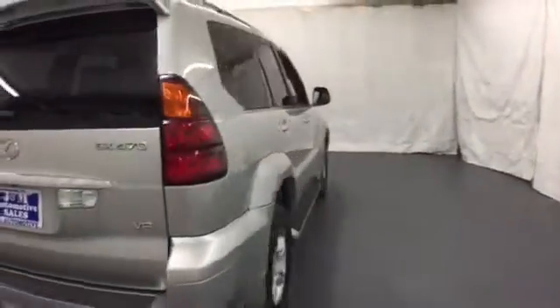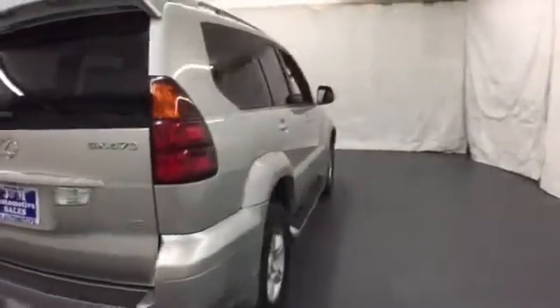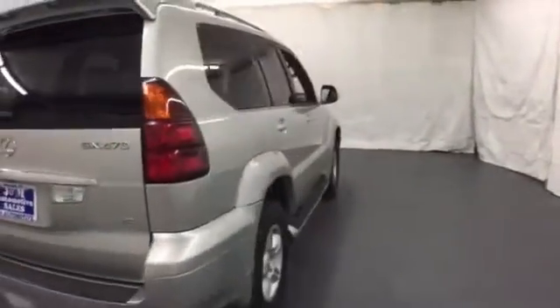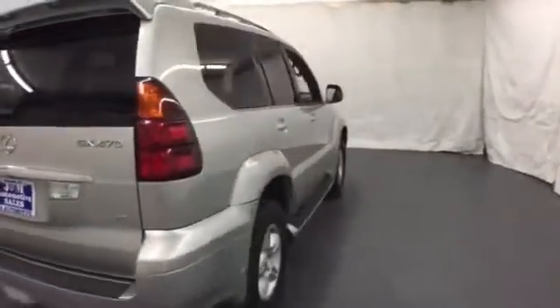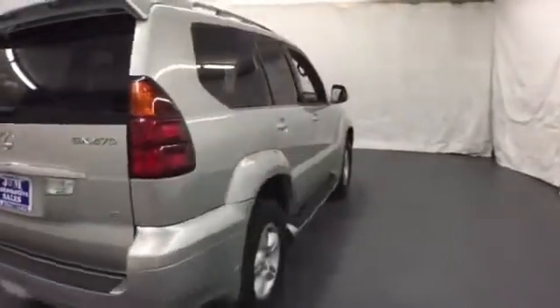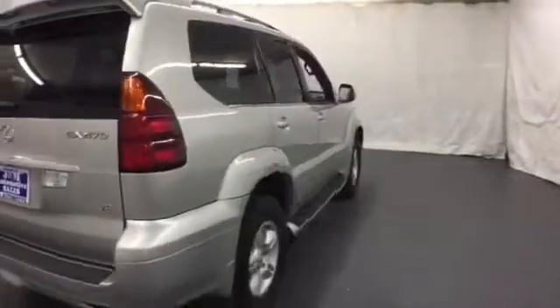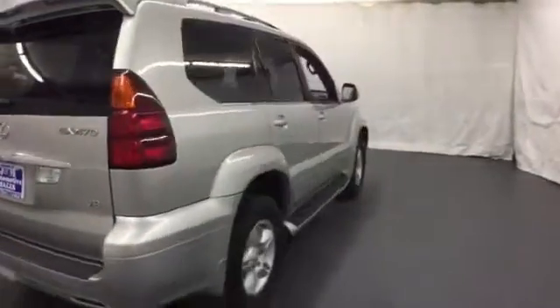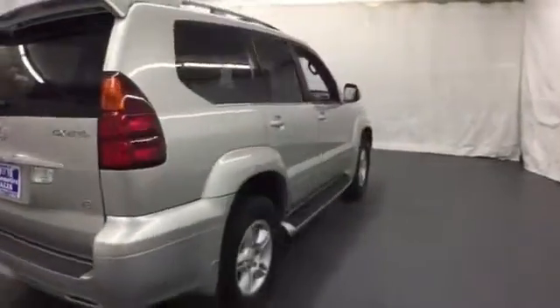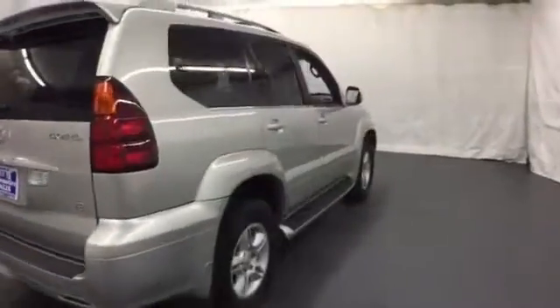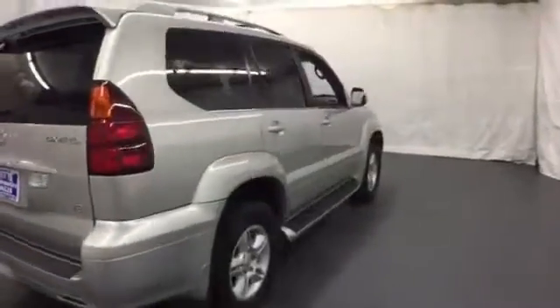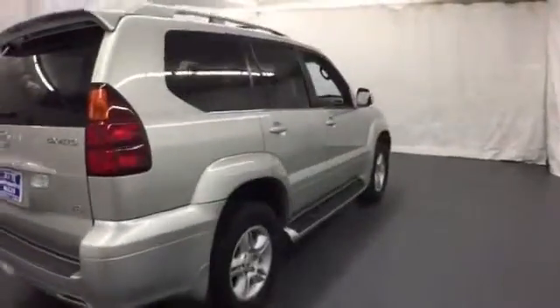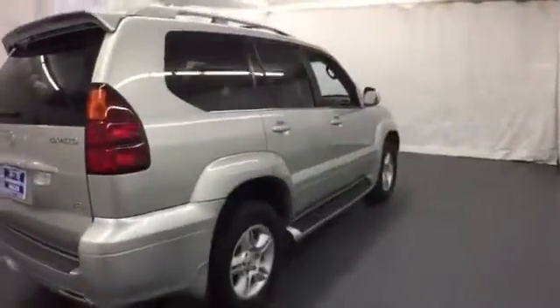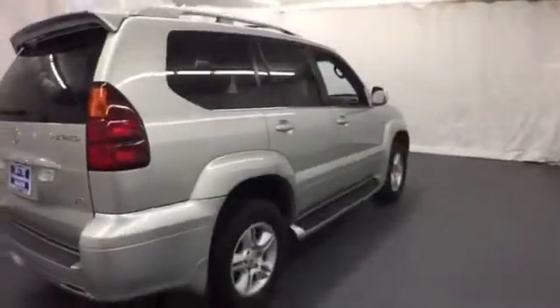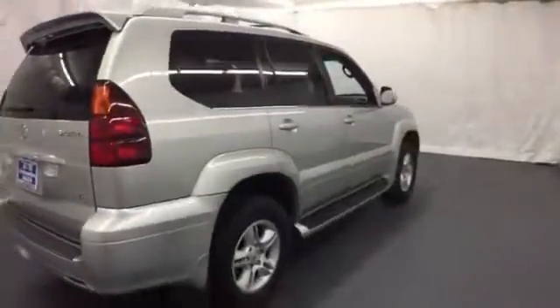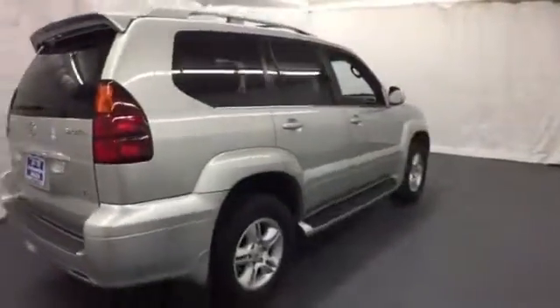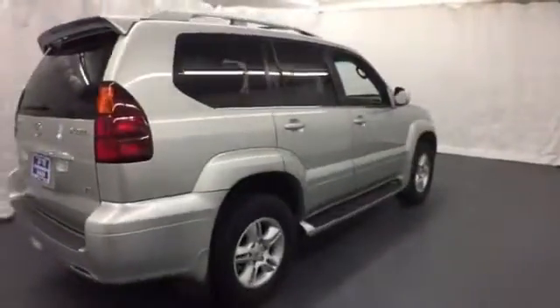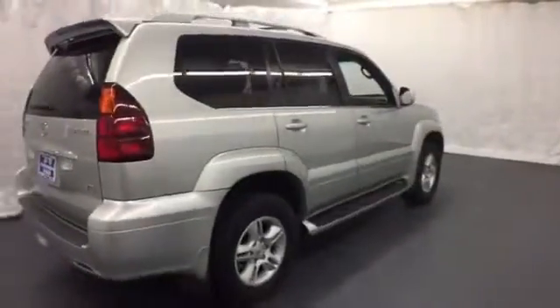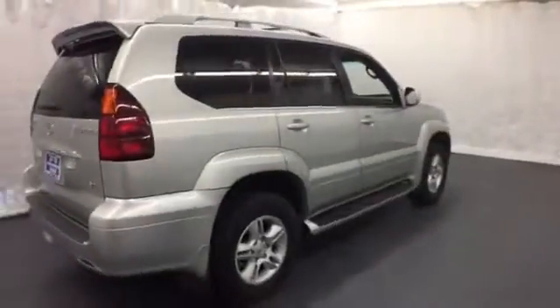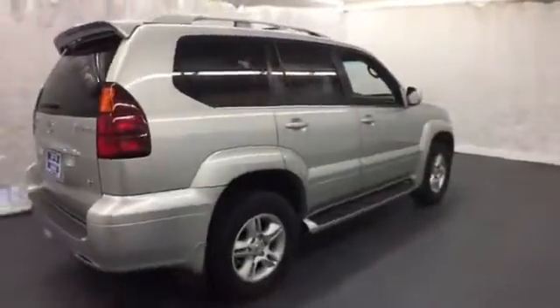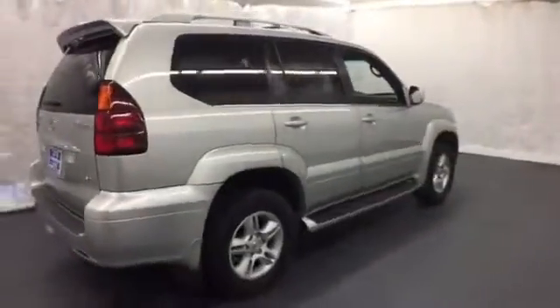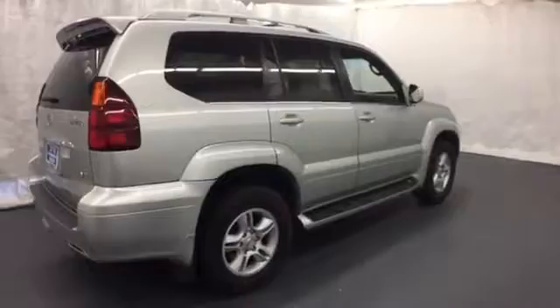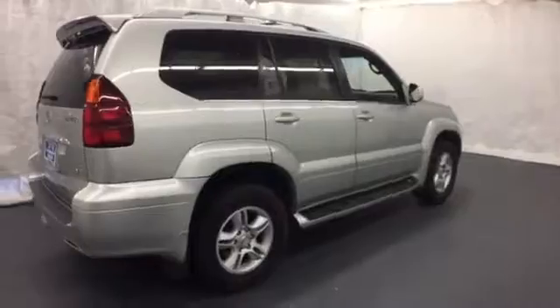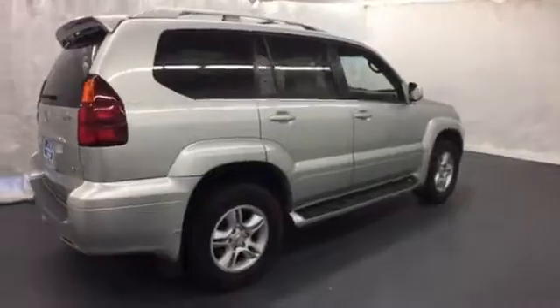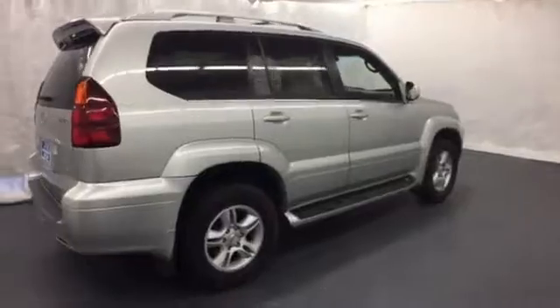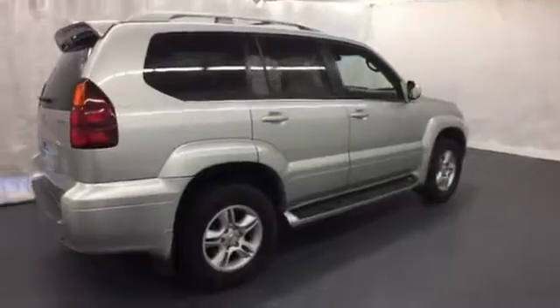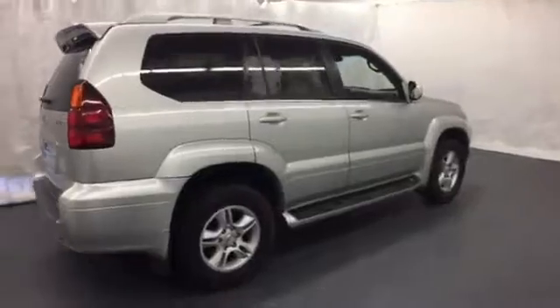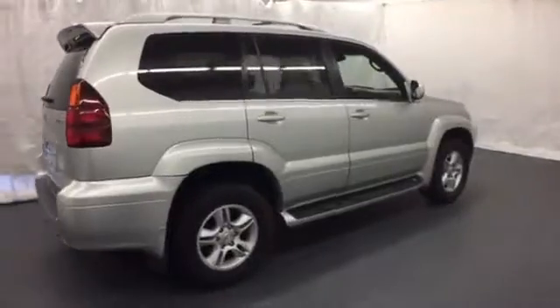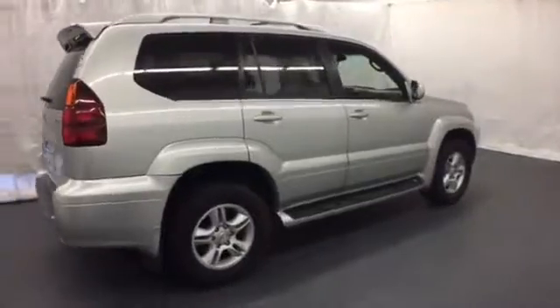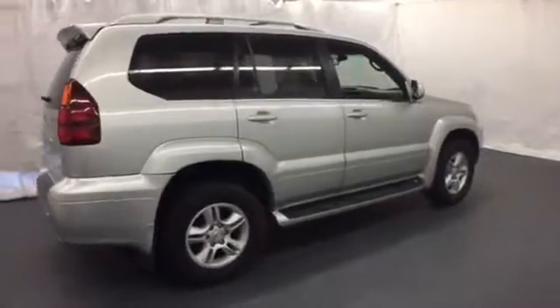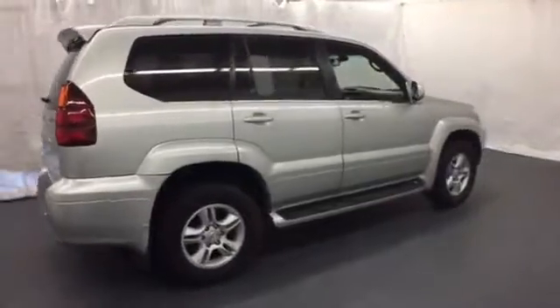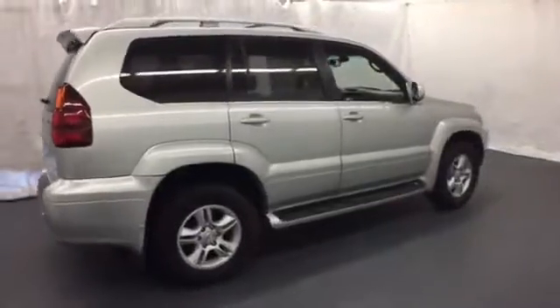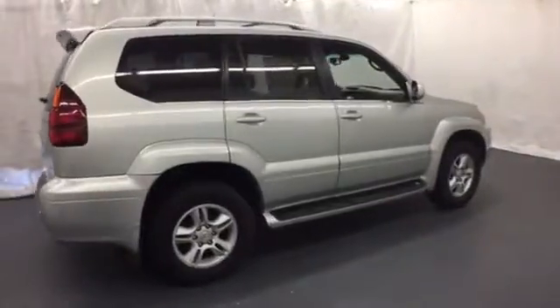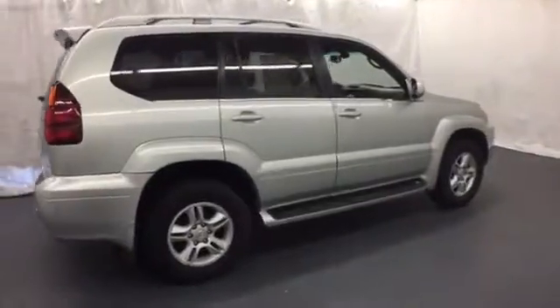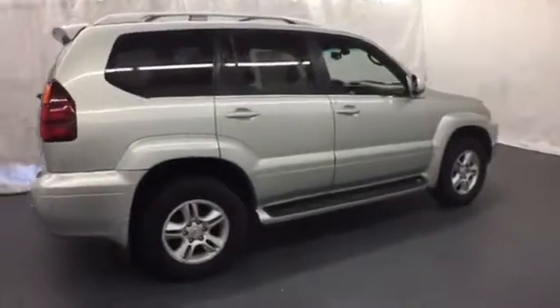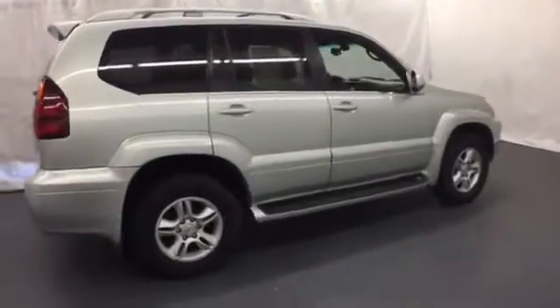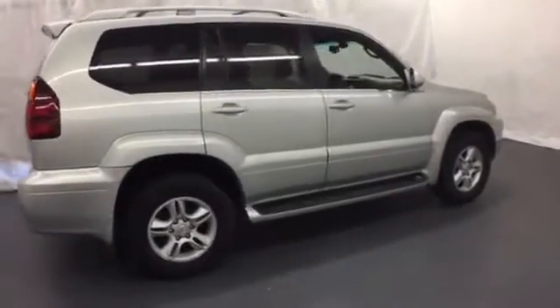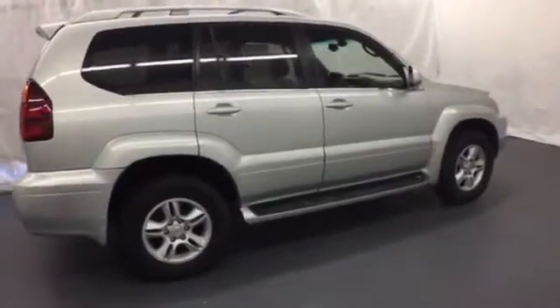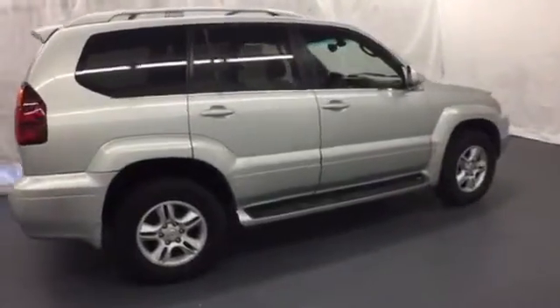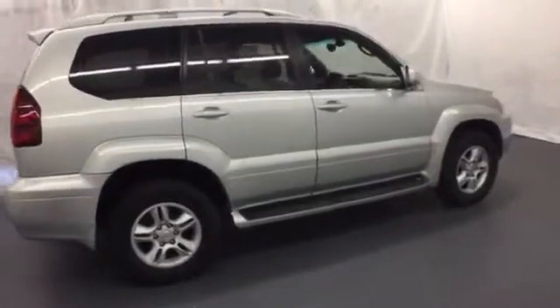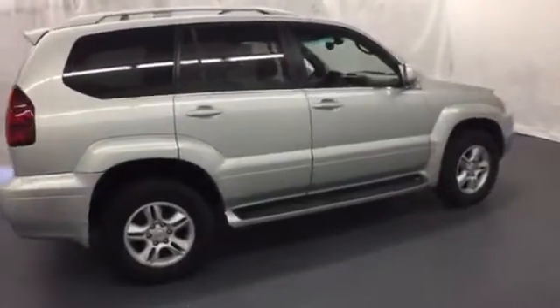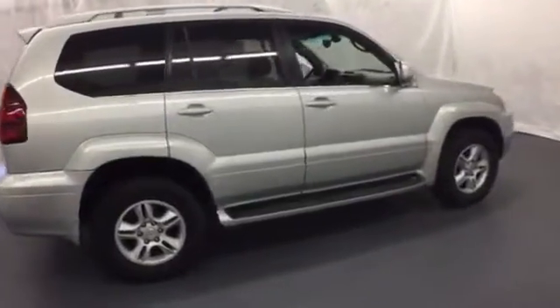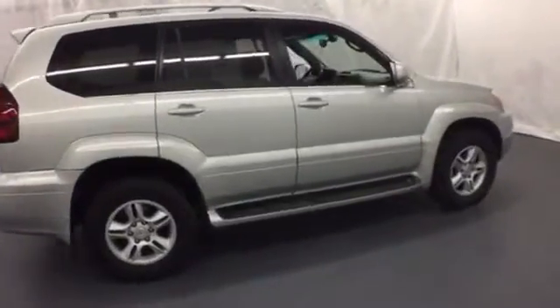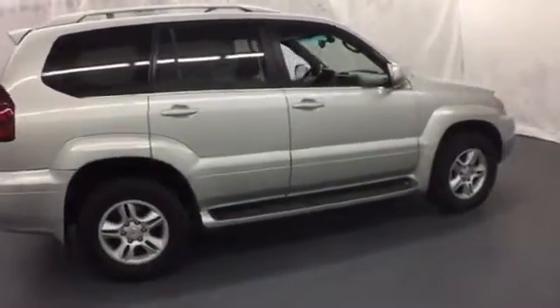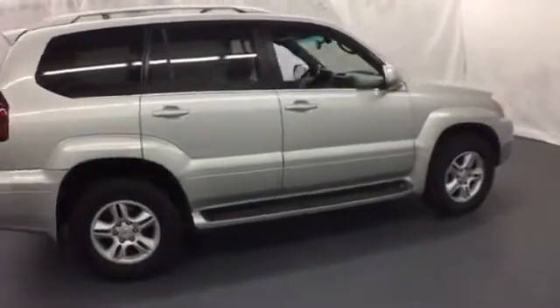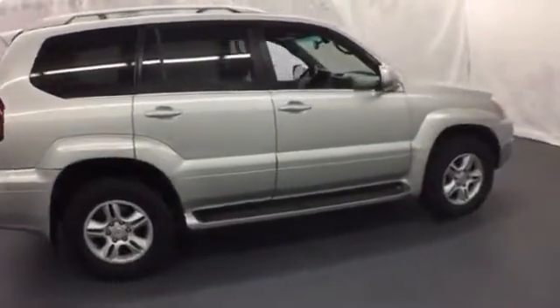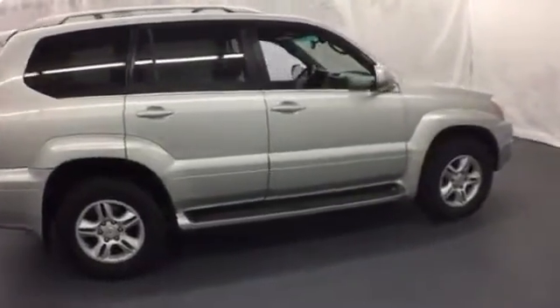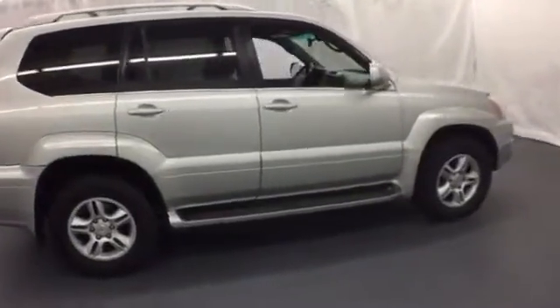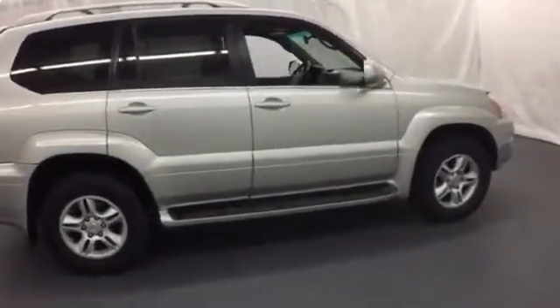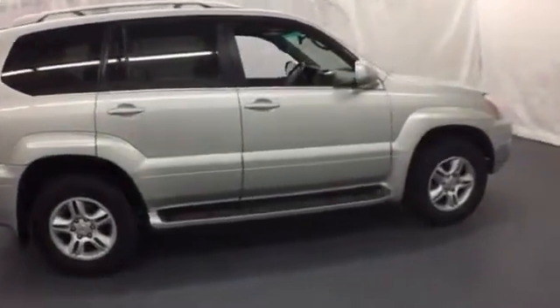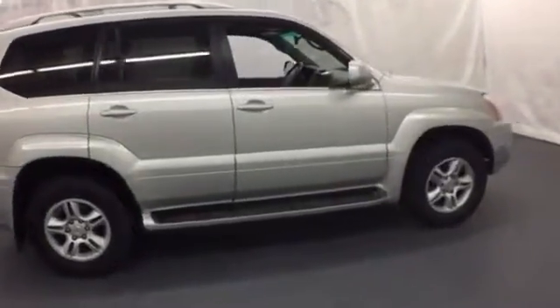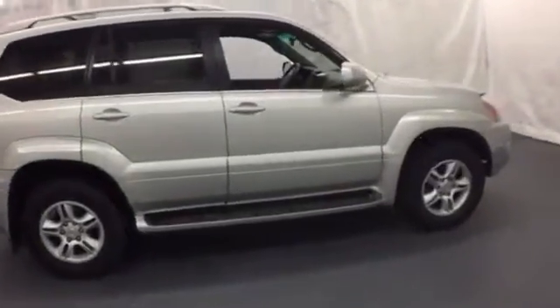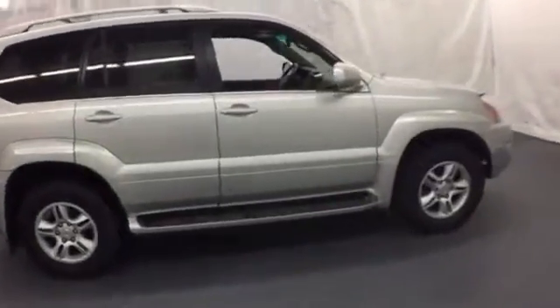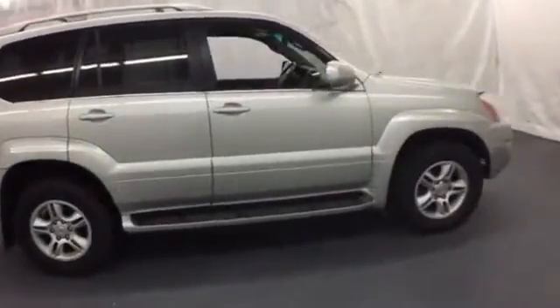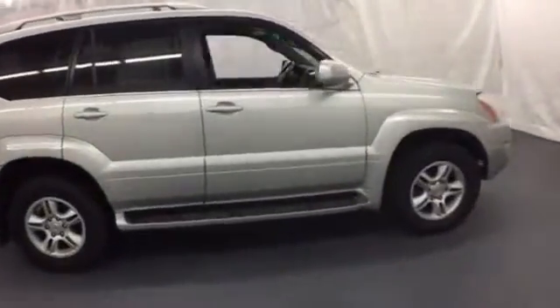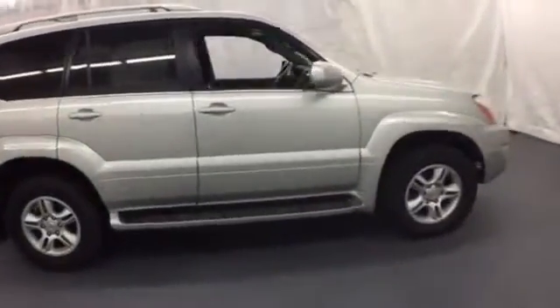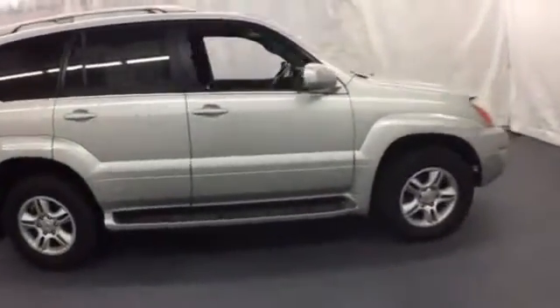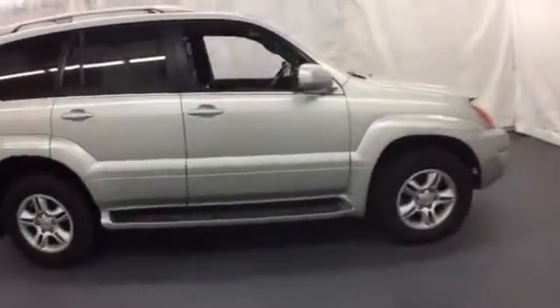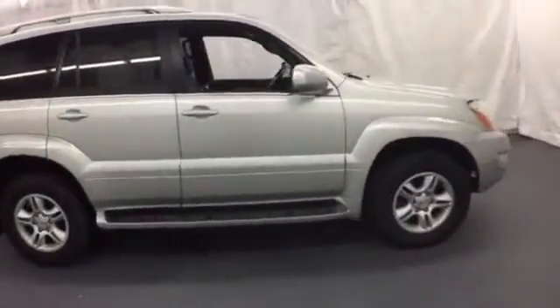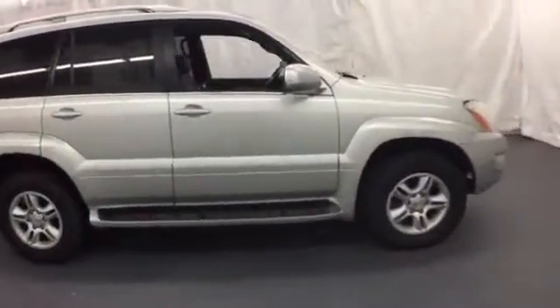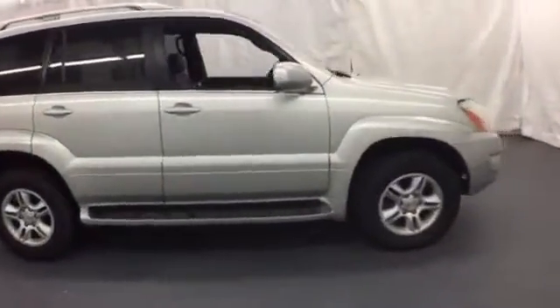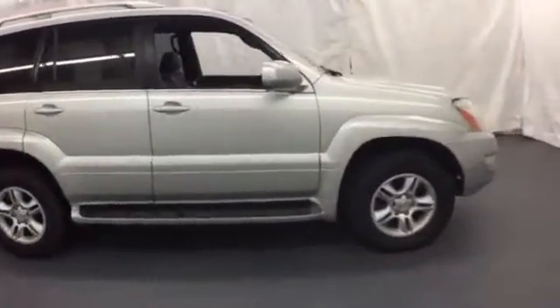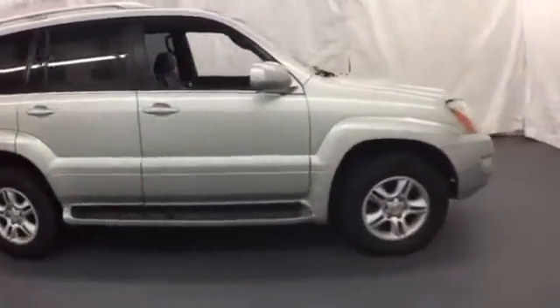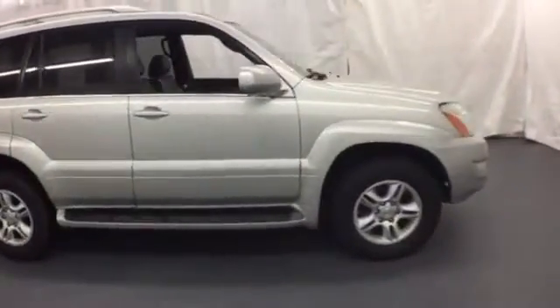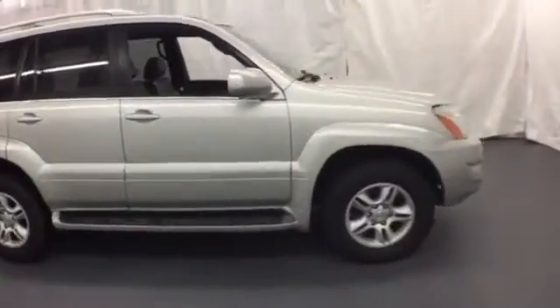The Lexus GX470 rules the road with its exceptional handling, powerful performance, and supreme safety.